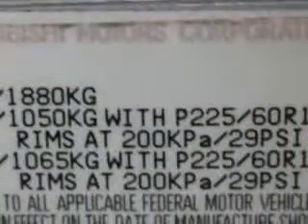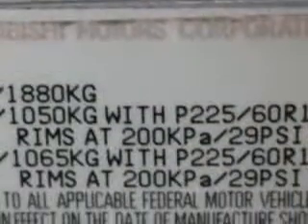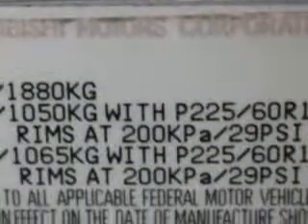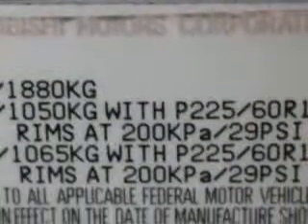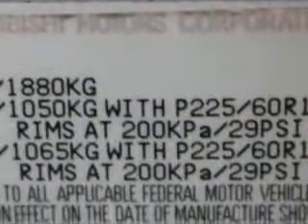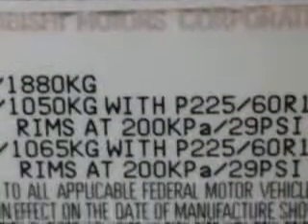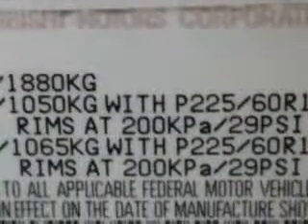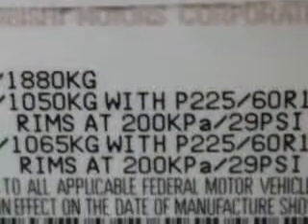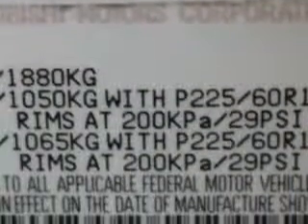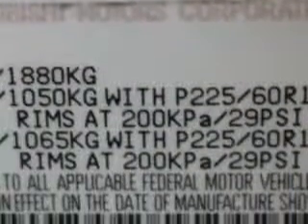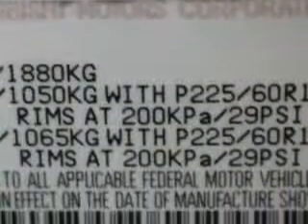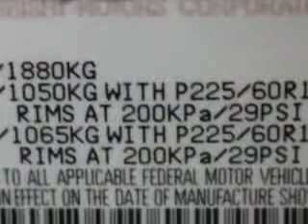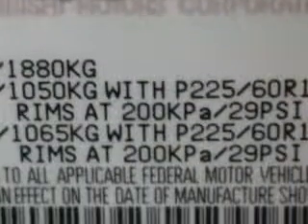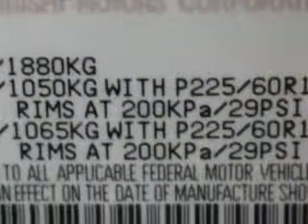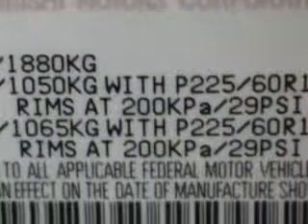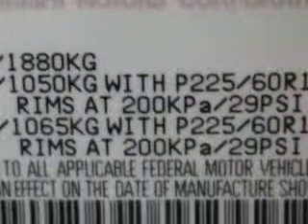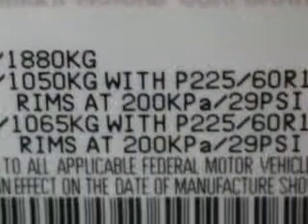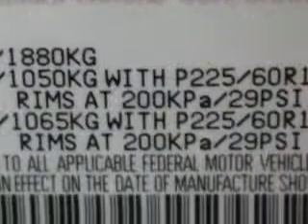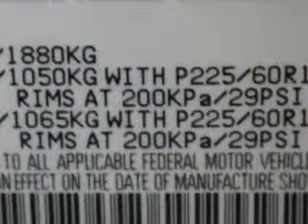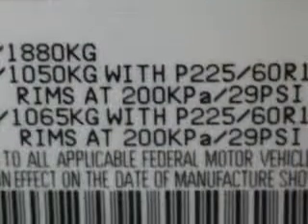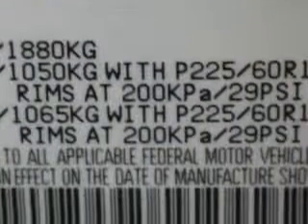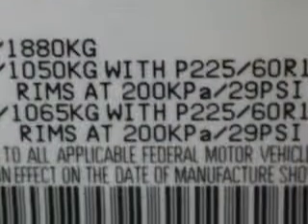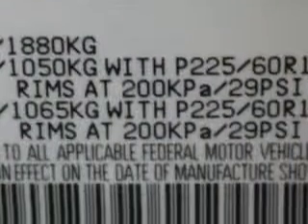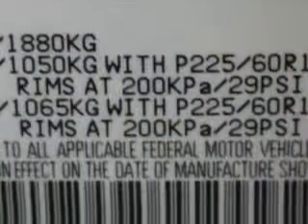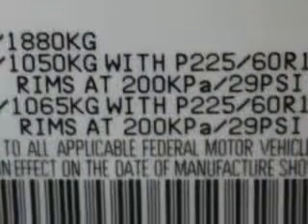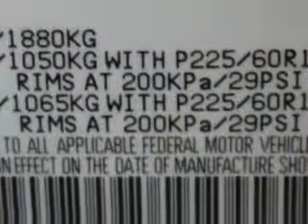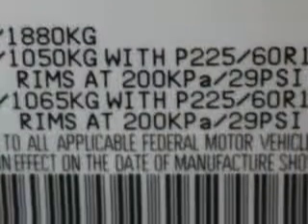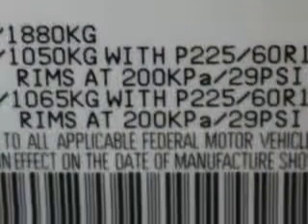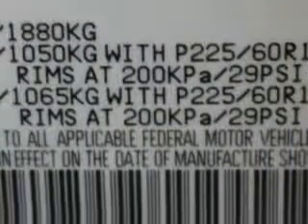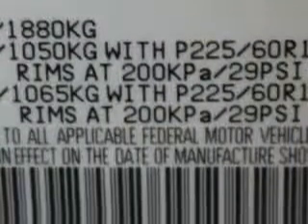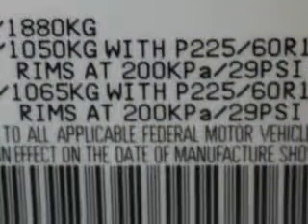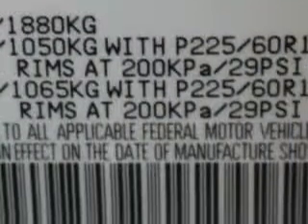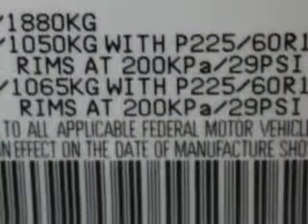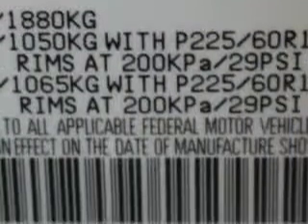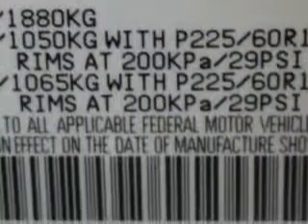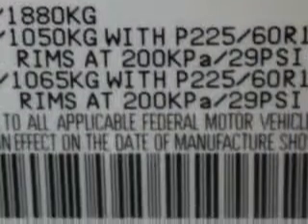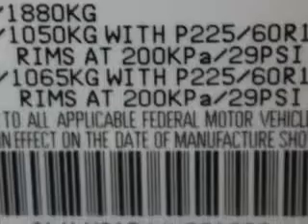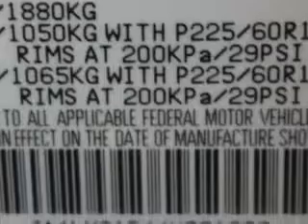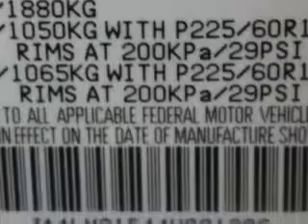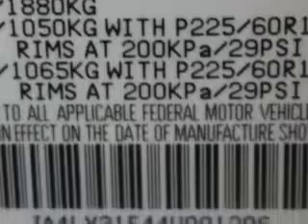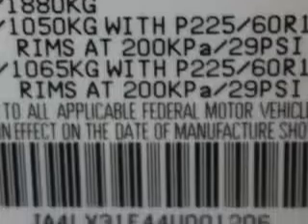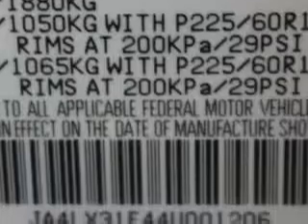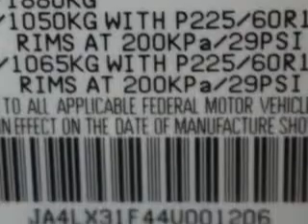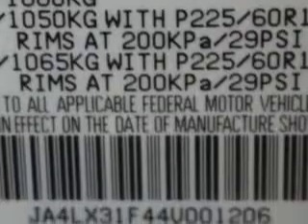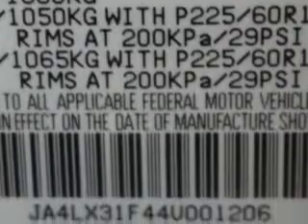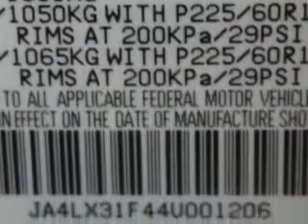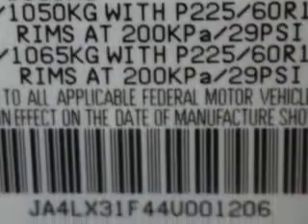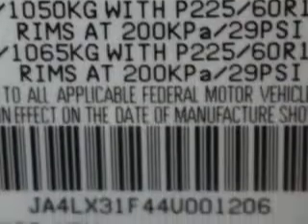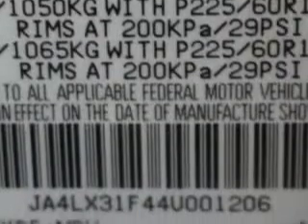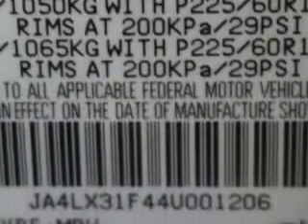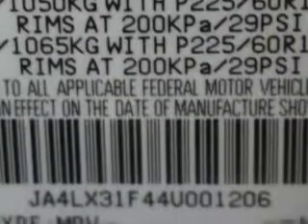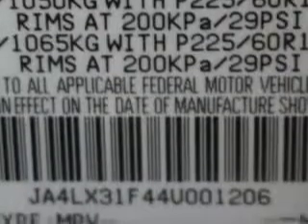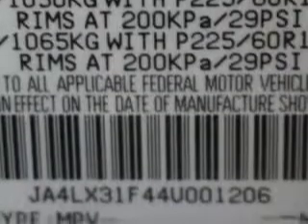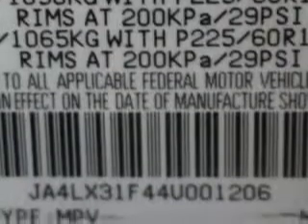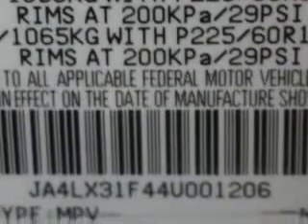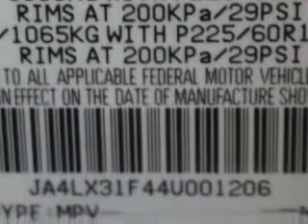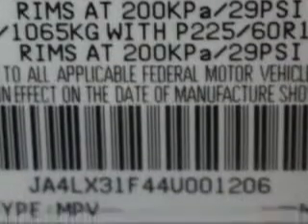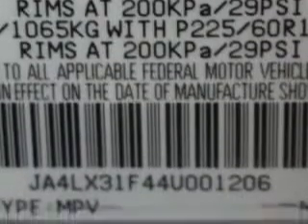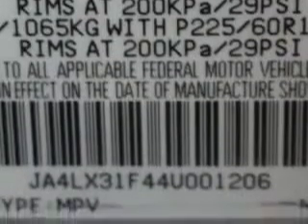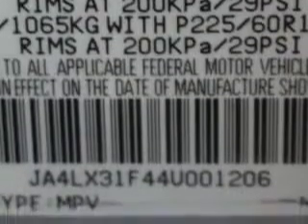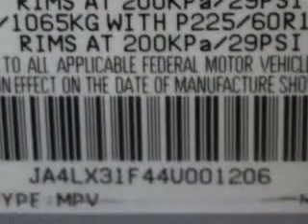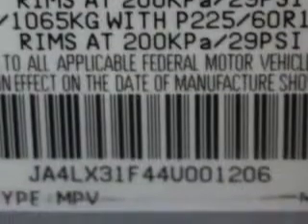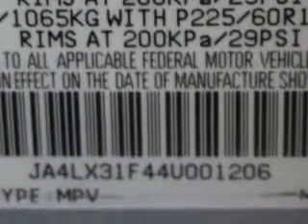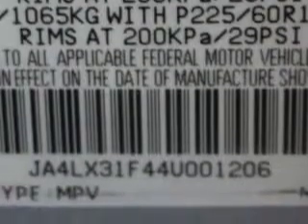Enjoy the drive and have peace of mind in this '04 Mitsubishi Outlander. See us at Beach Cars today.